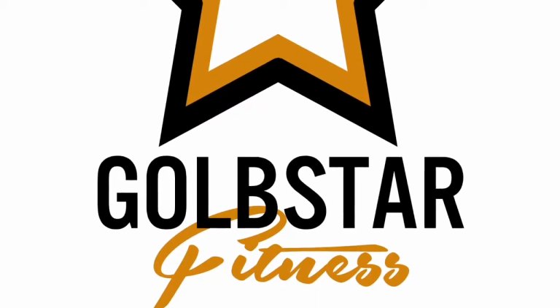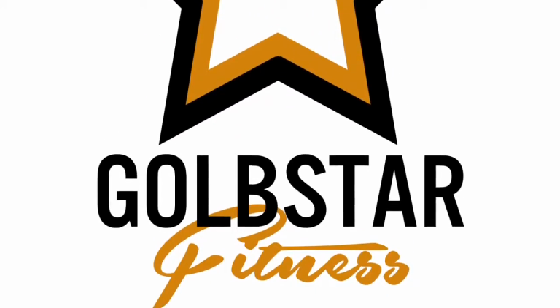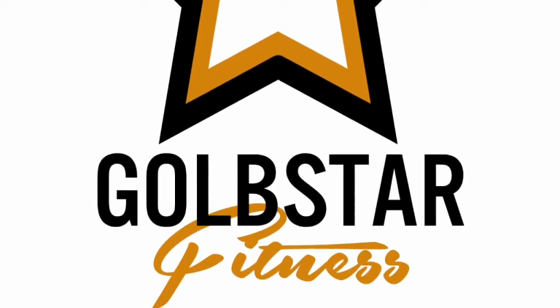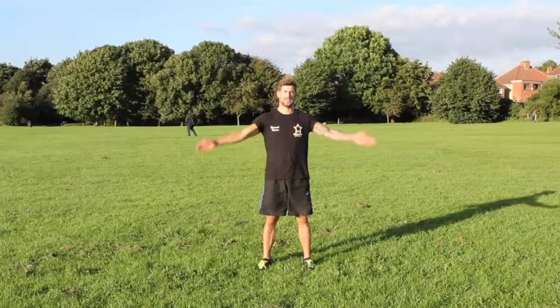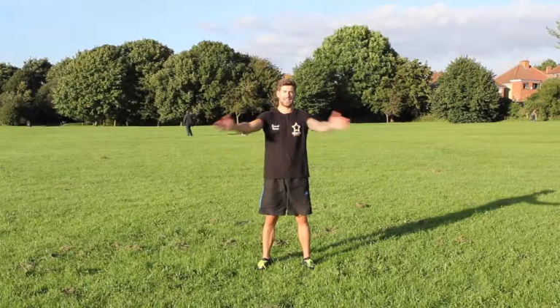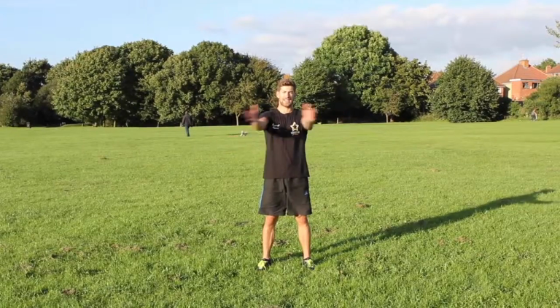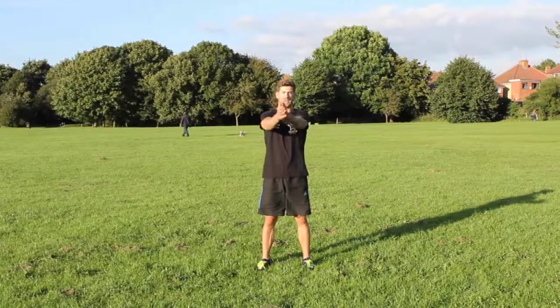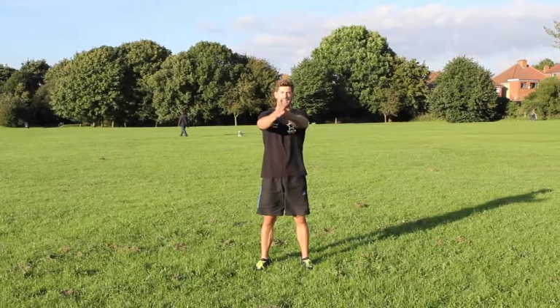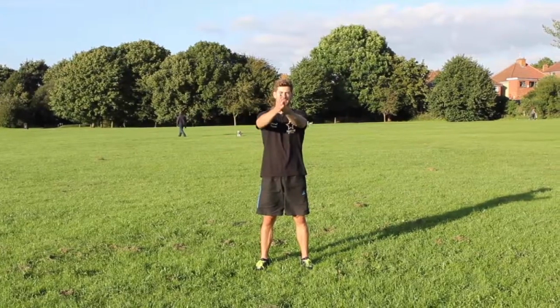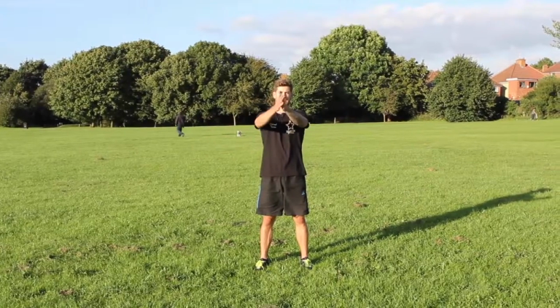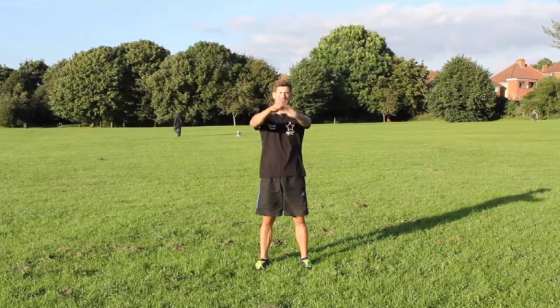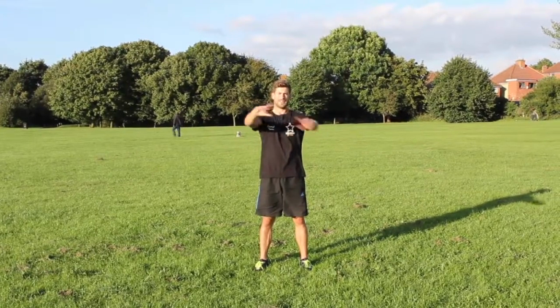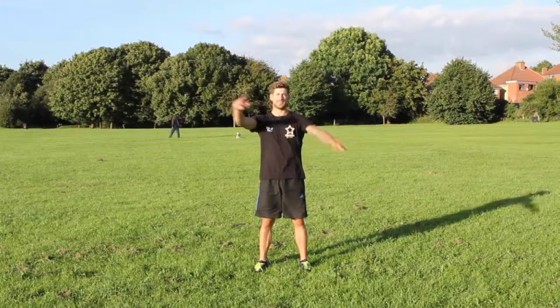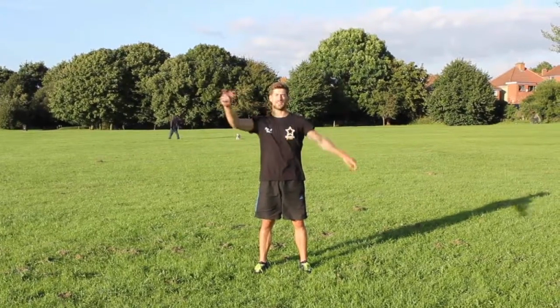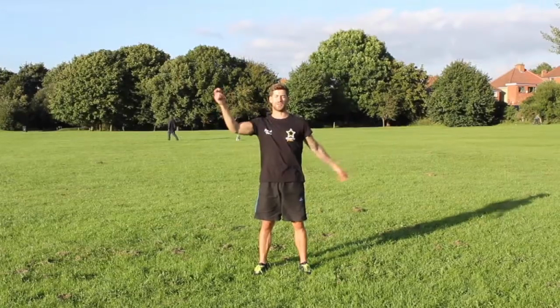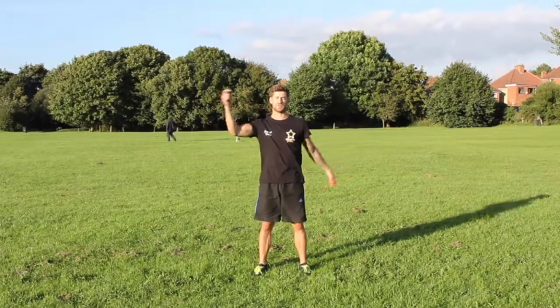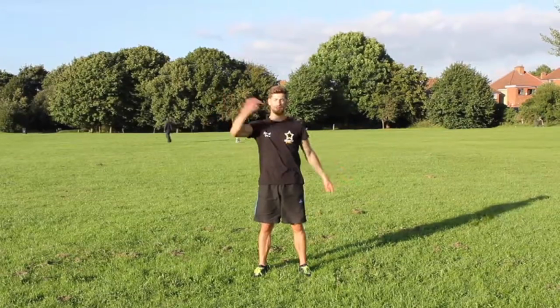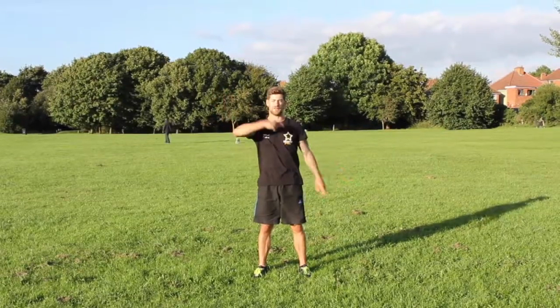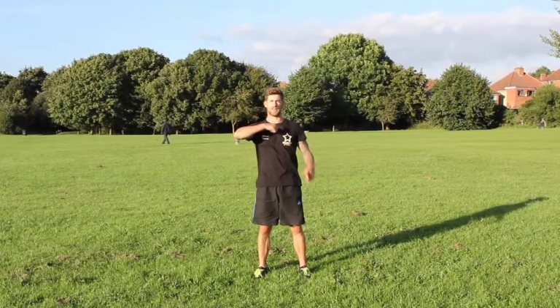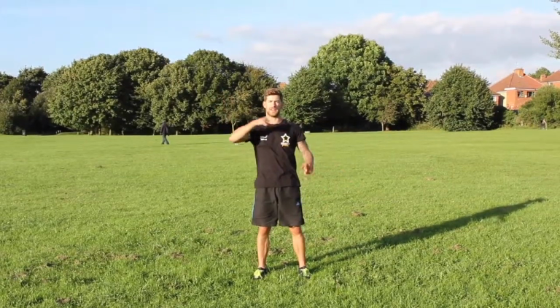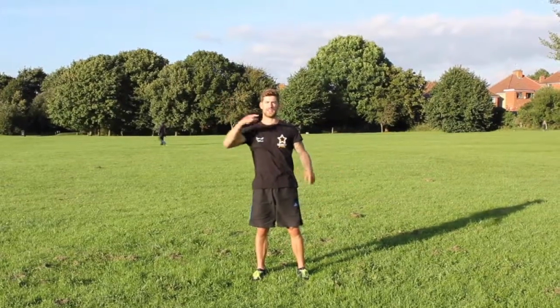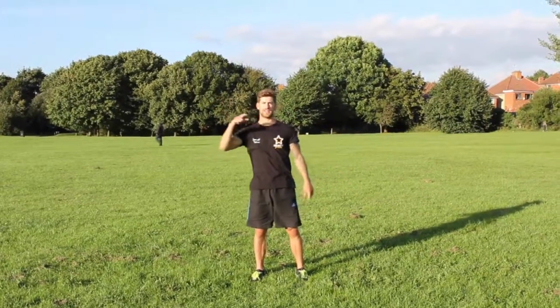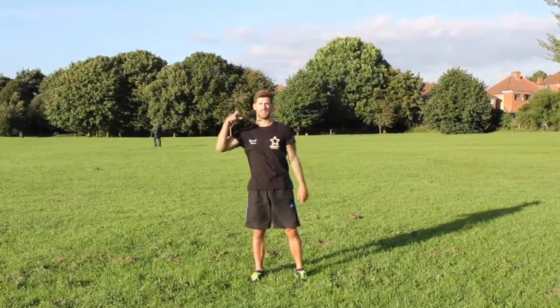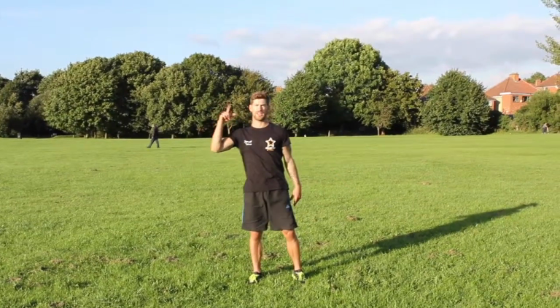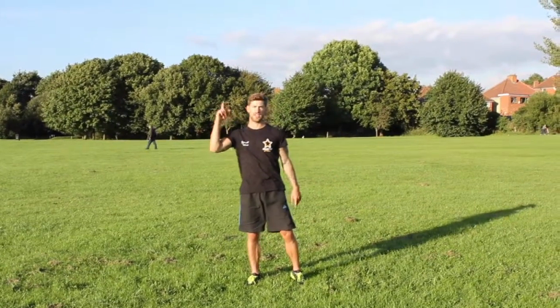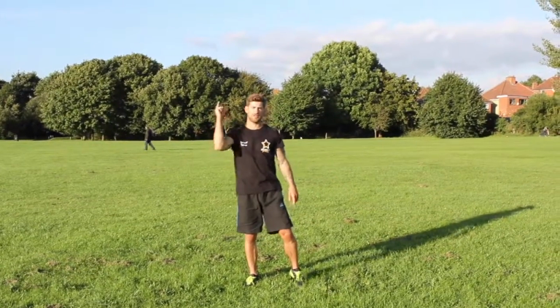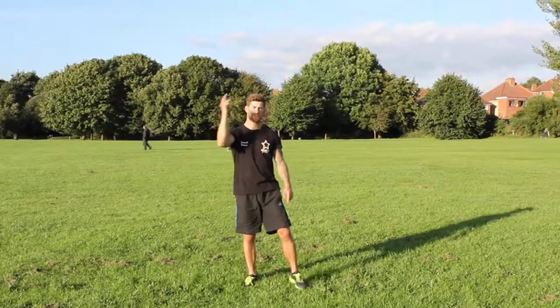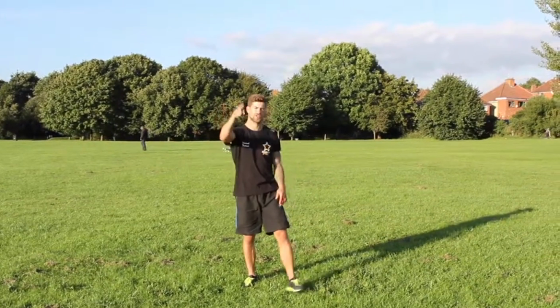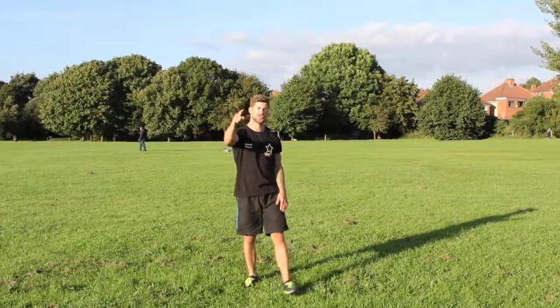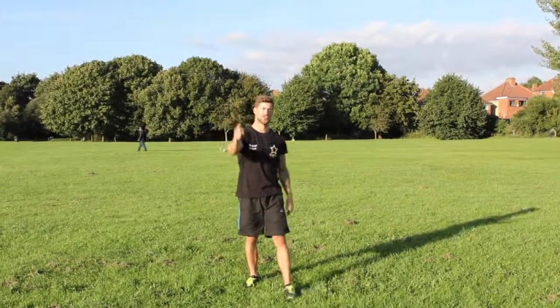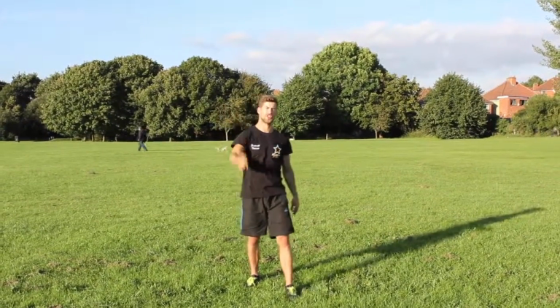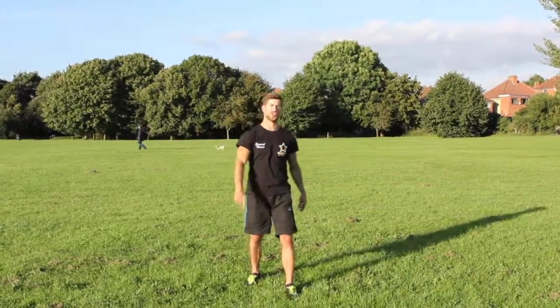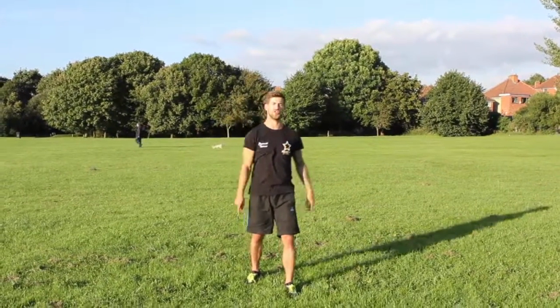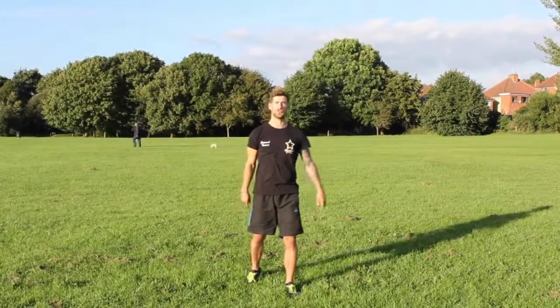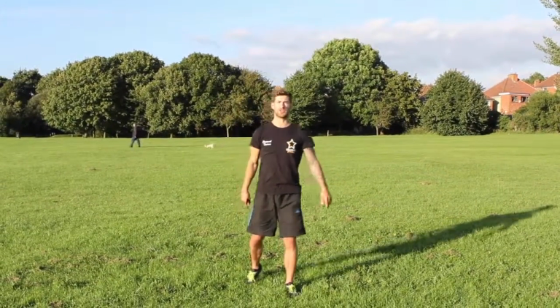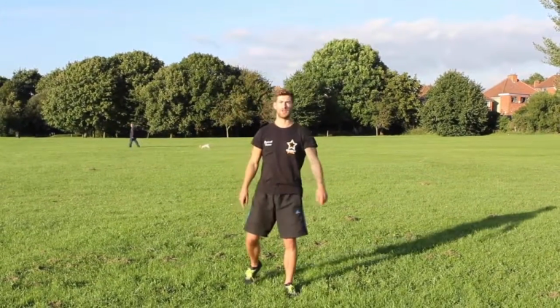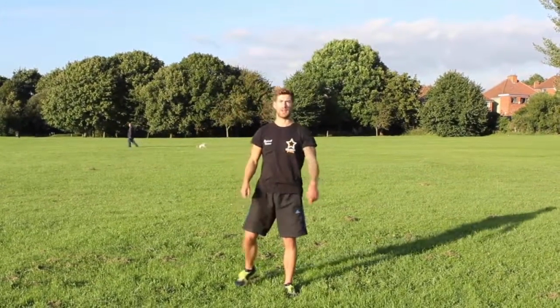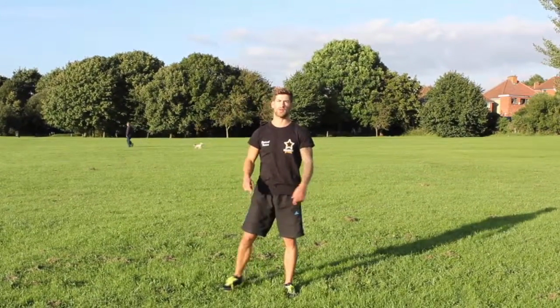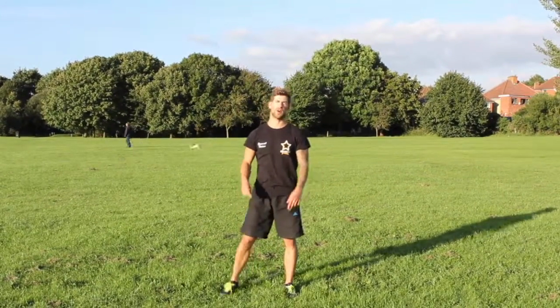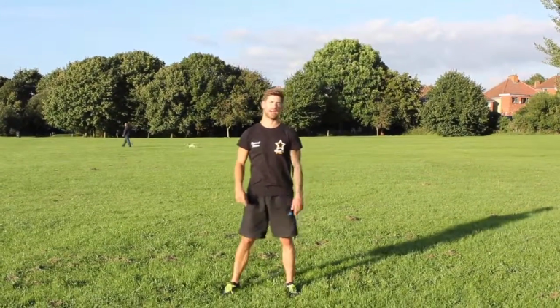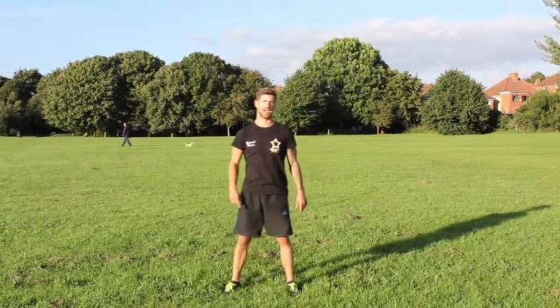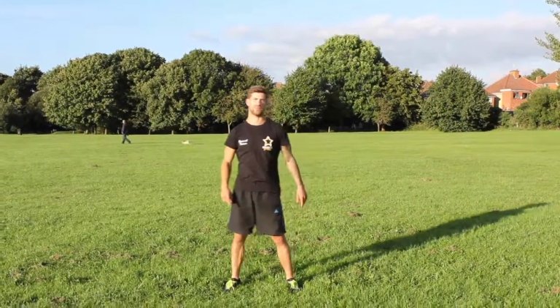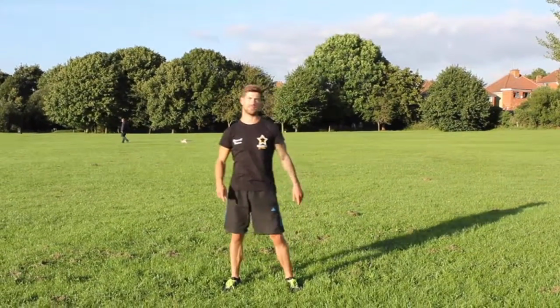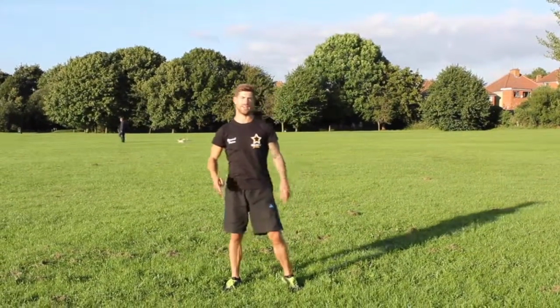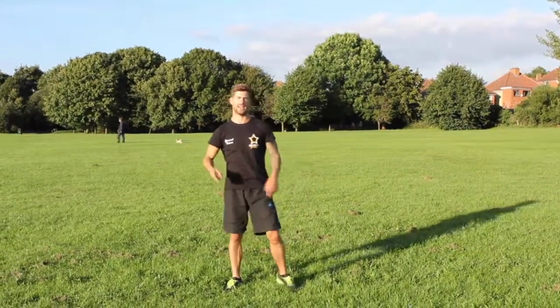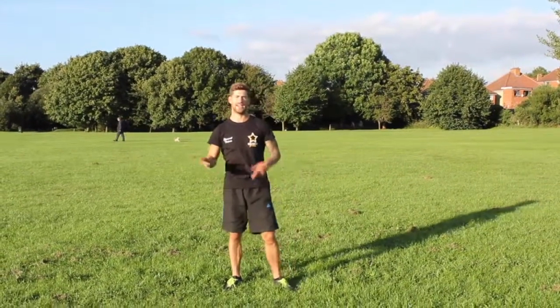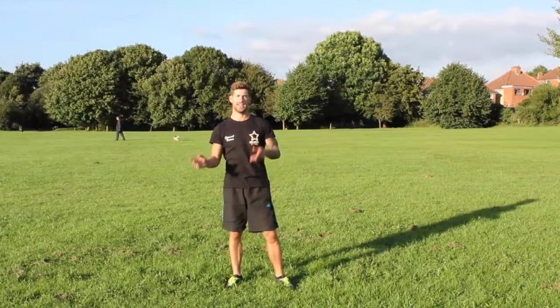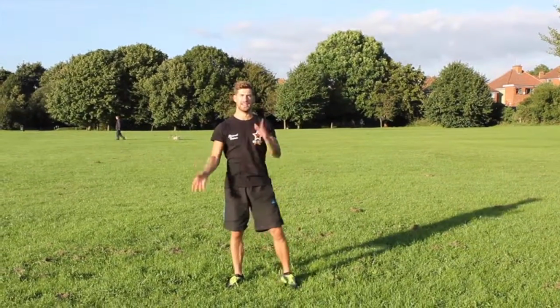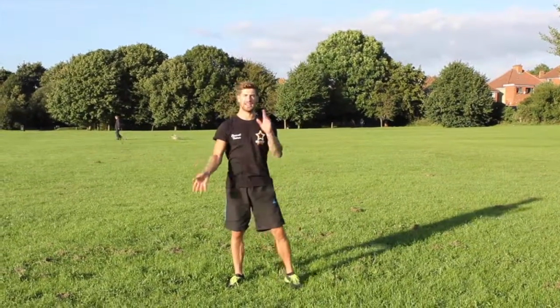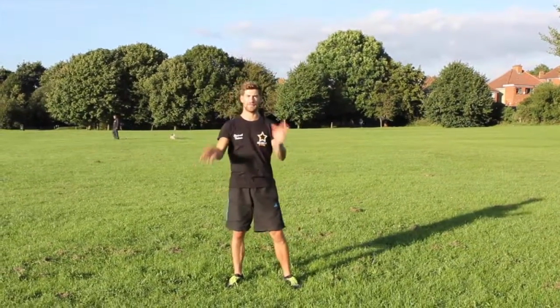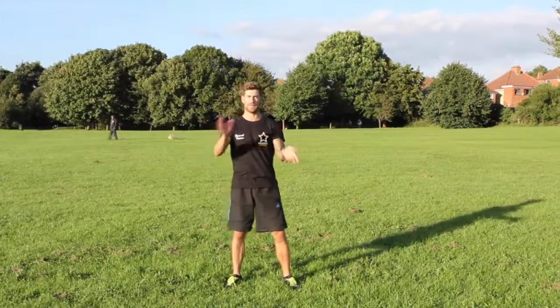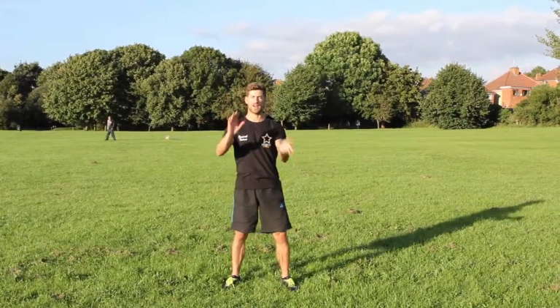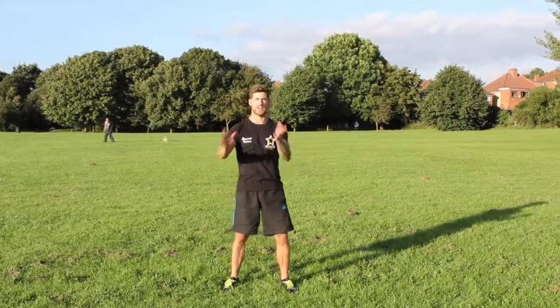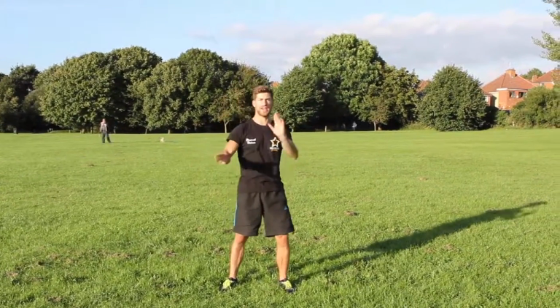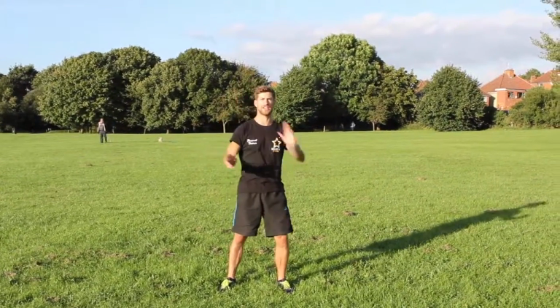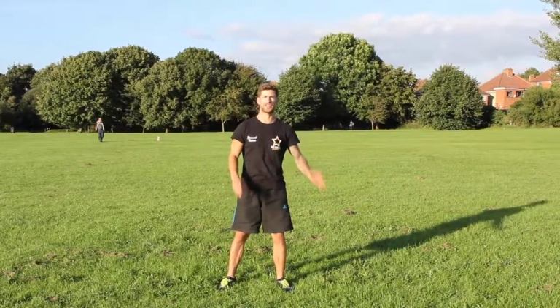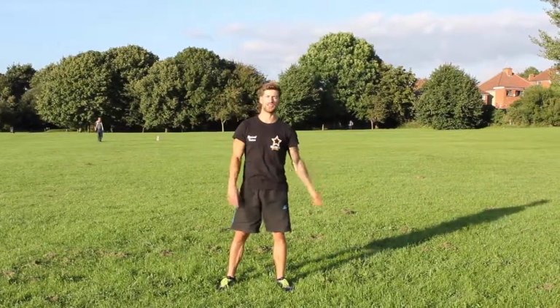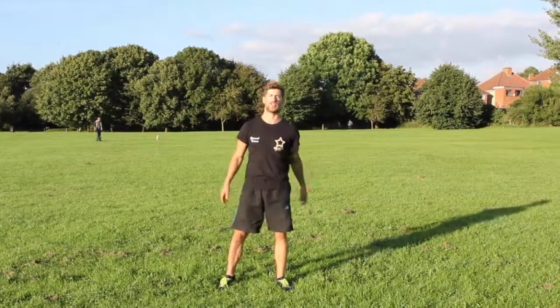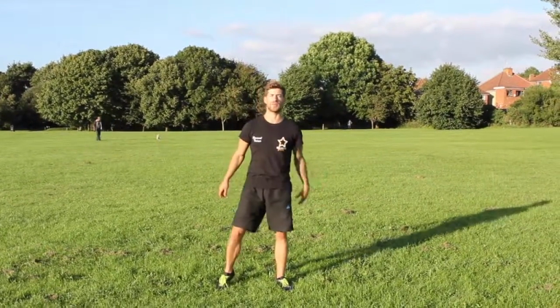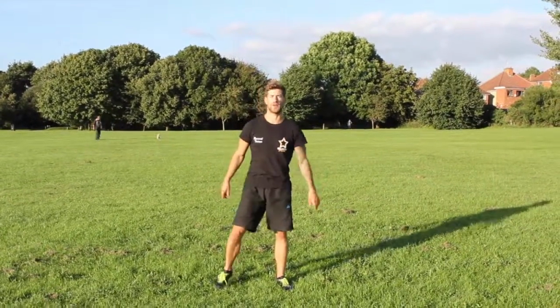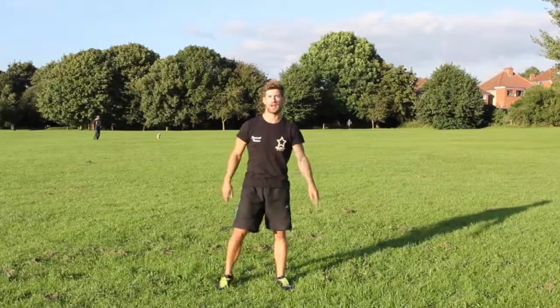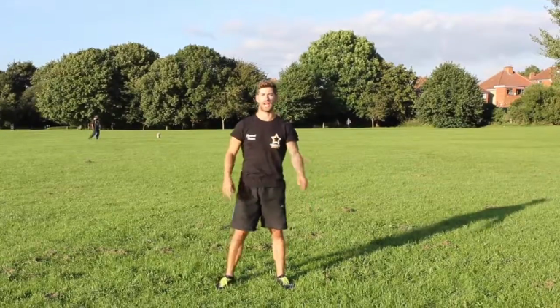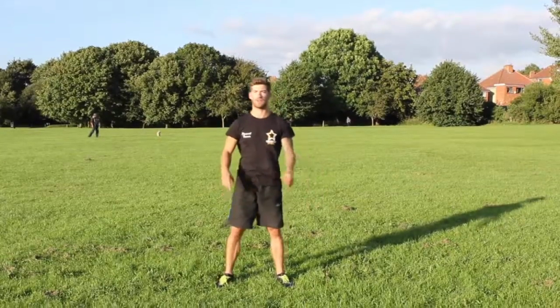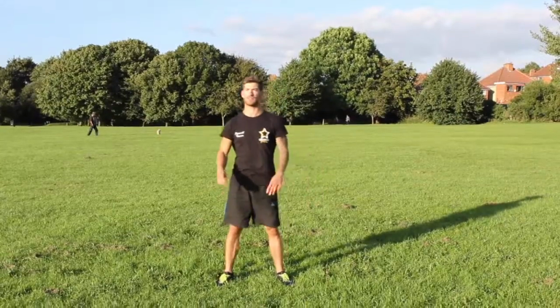Hey guys, this is Golfstar Fitness. I'm just going to show you some leg workouts, different variations of leg workouts.